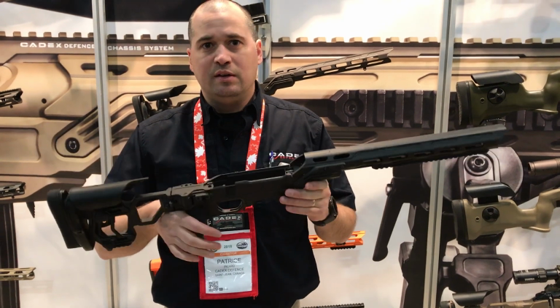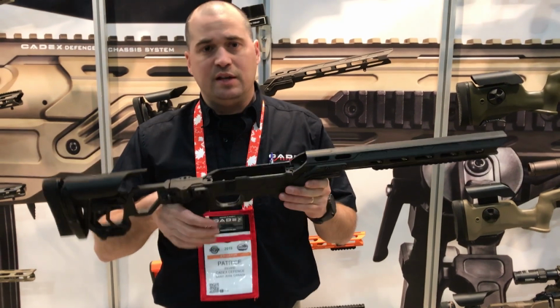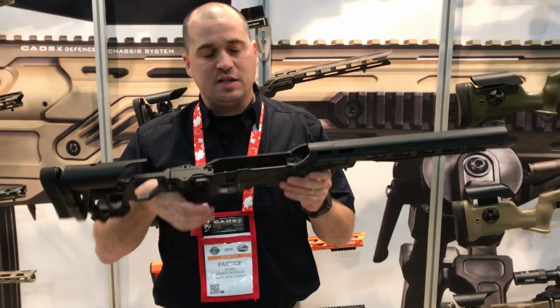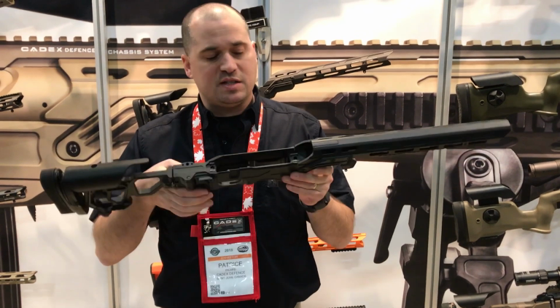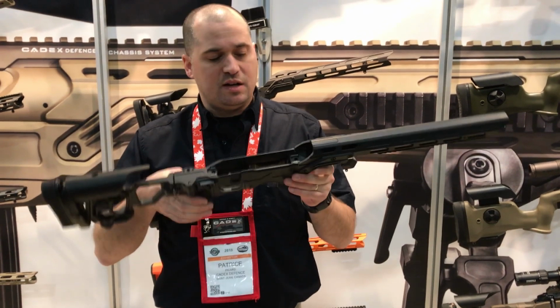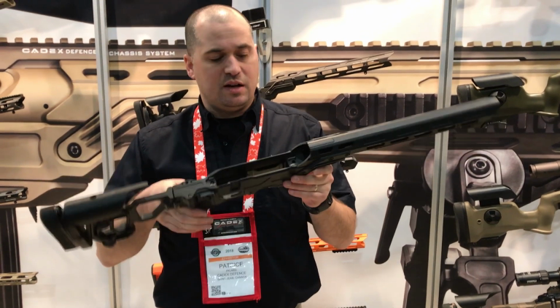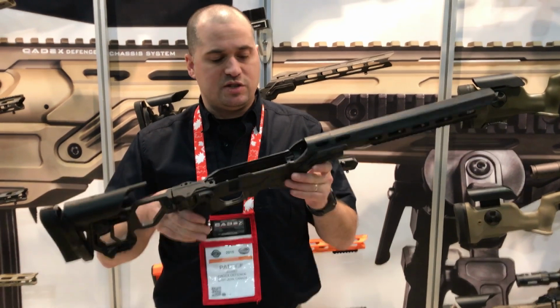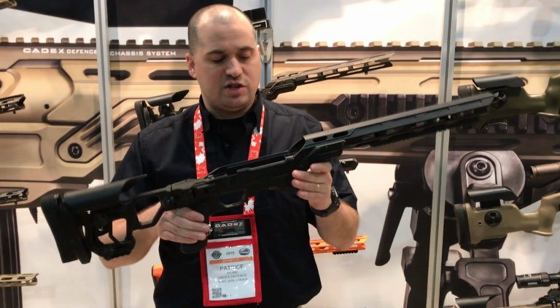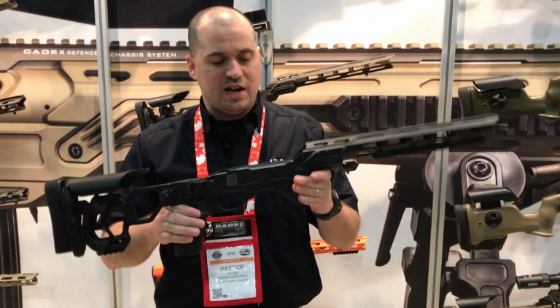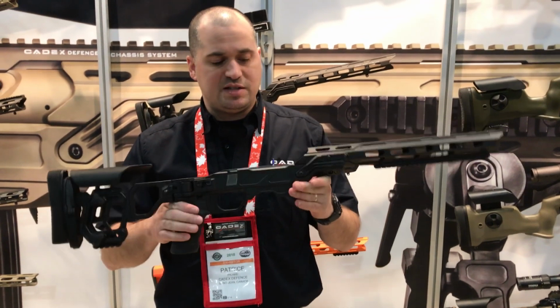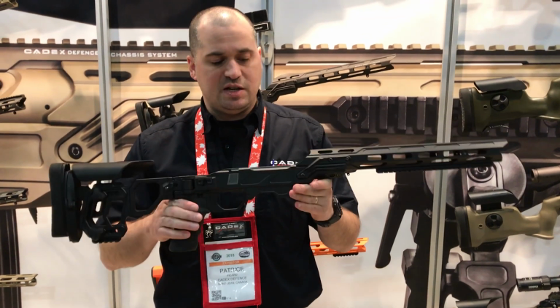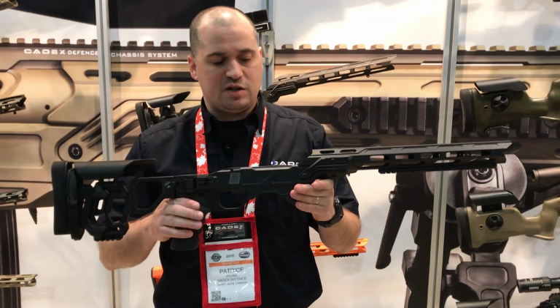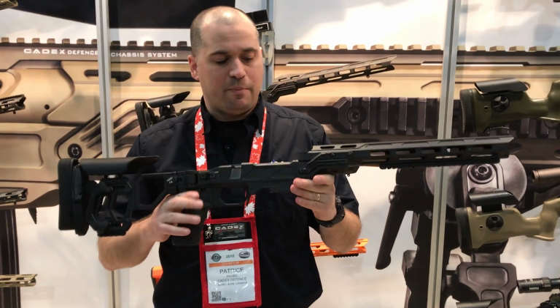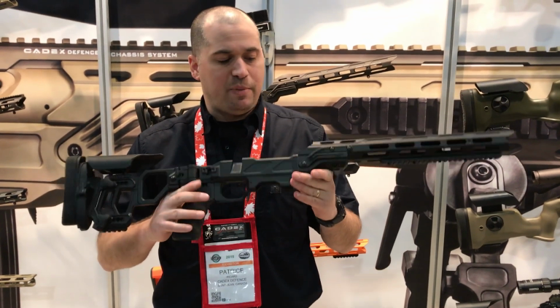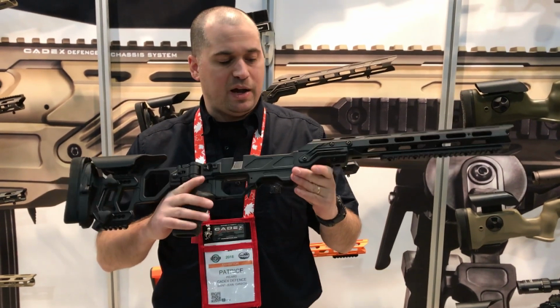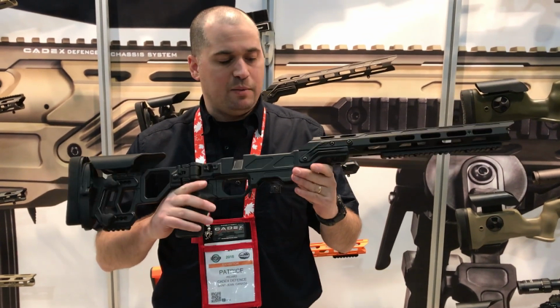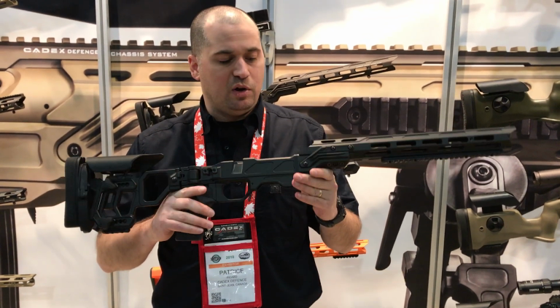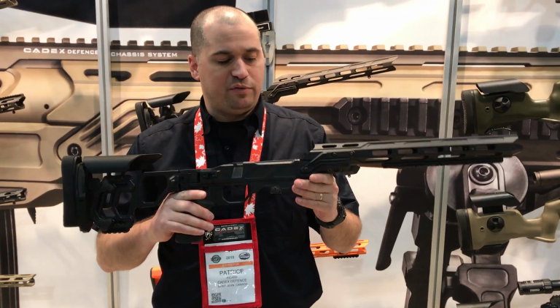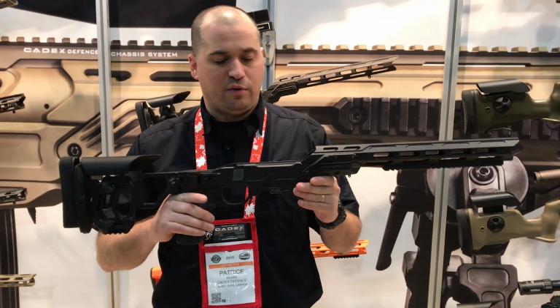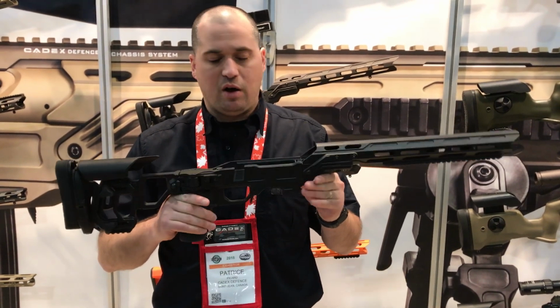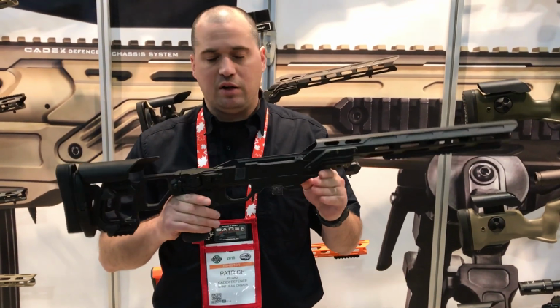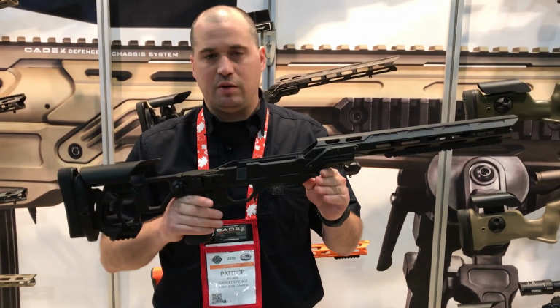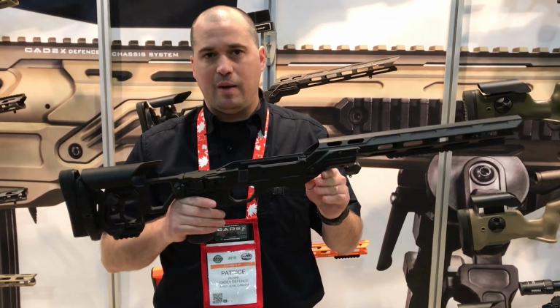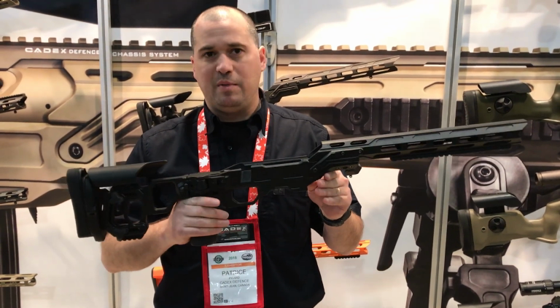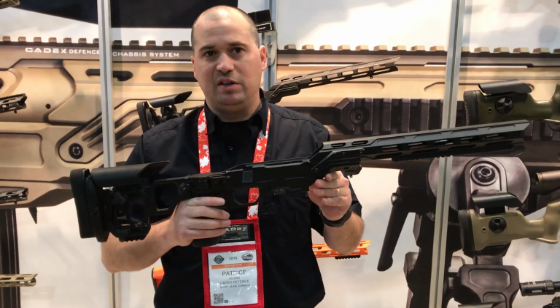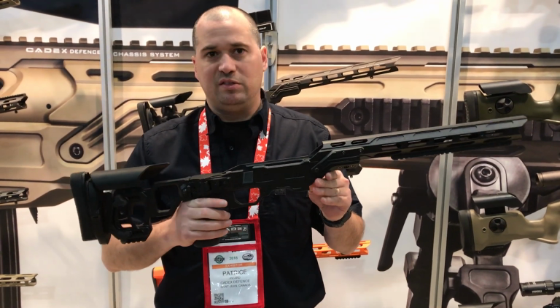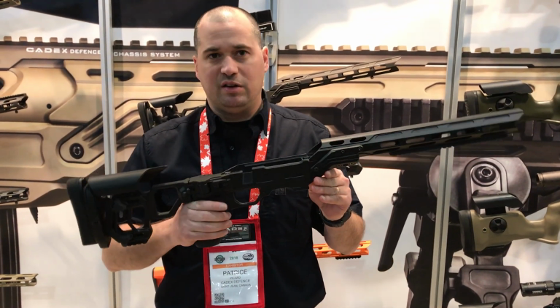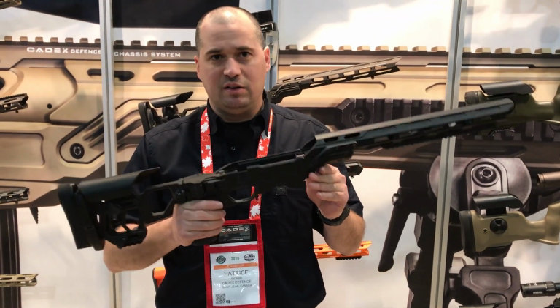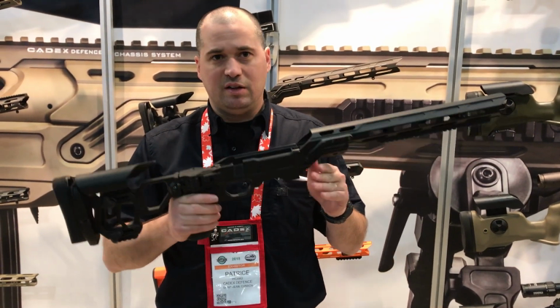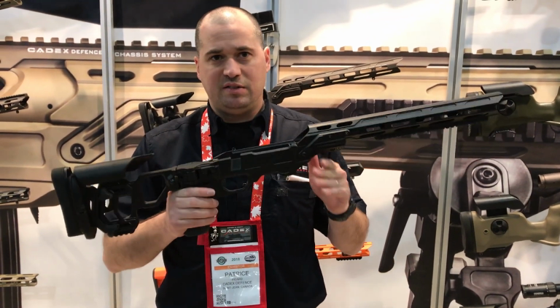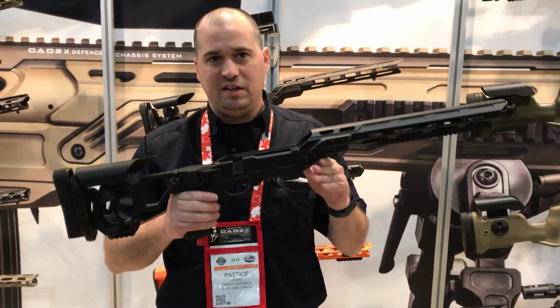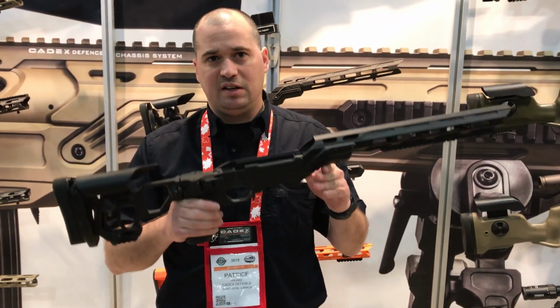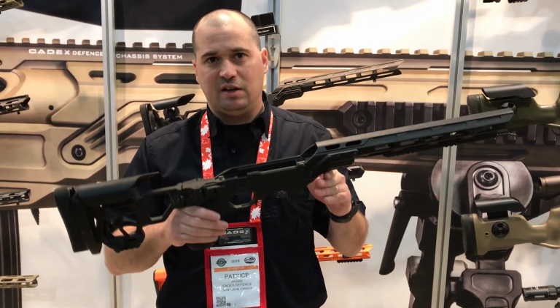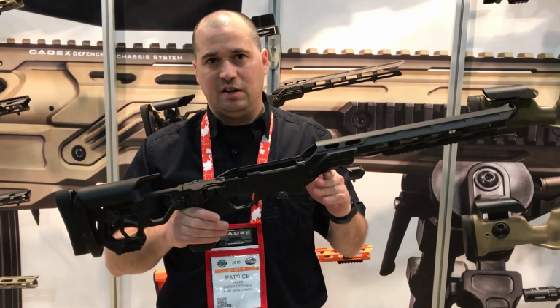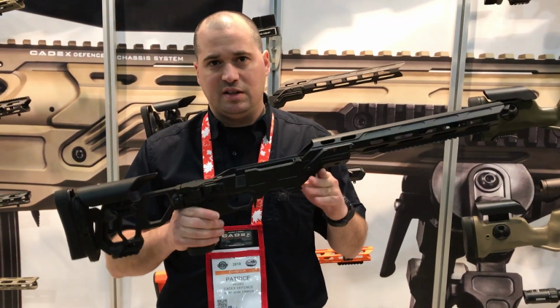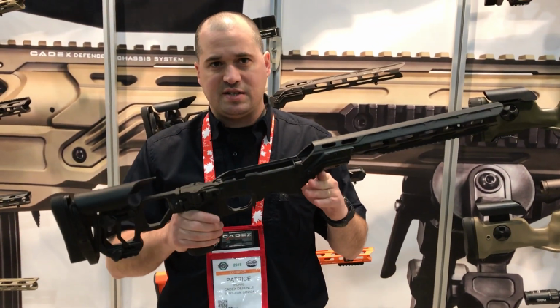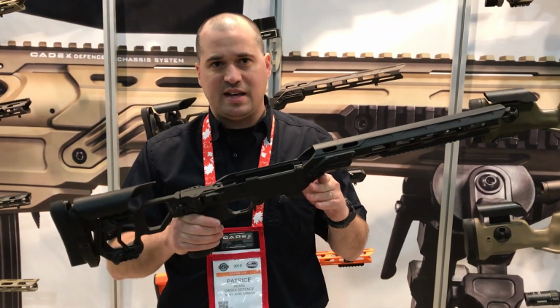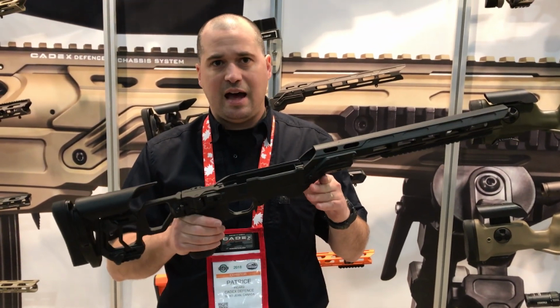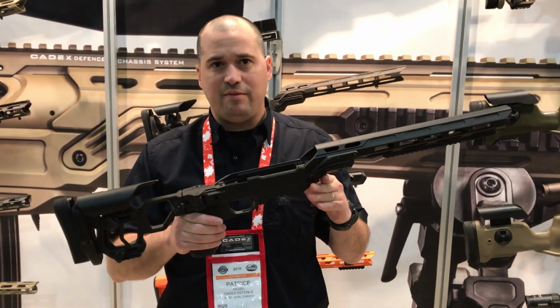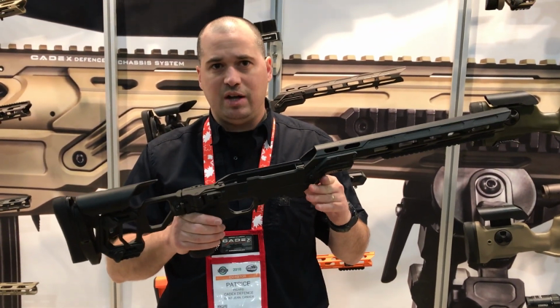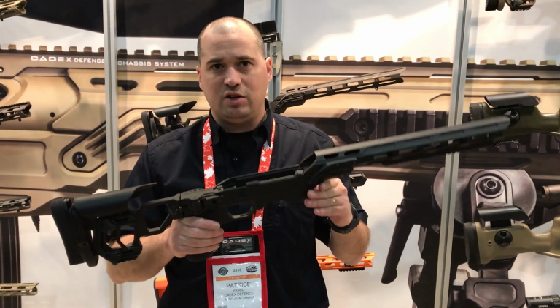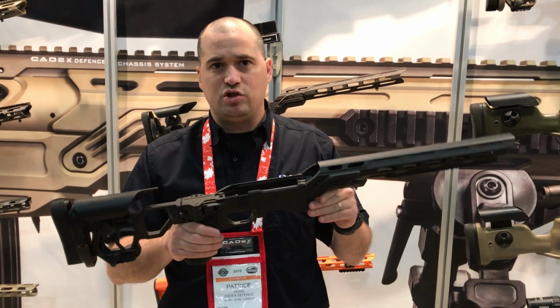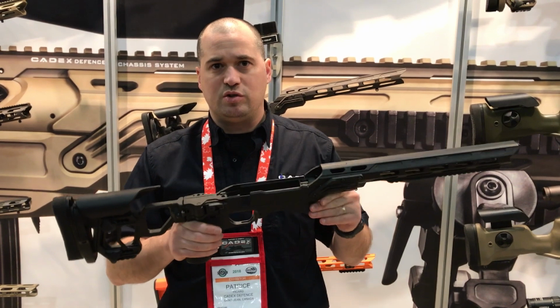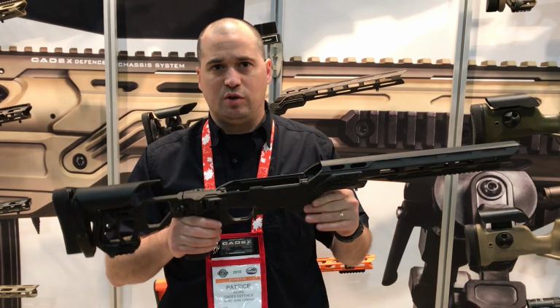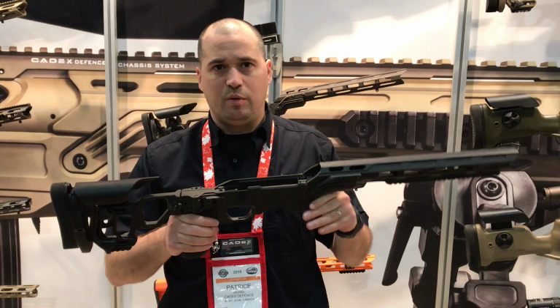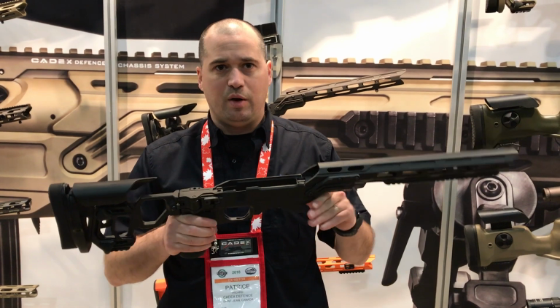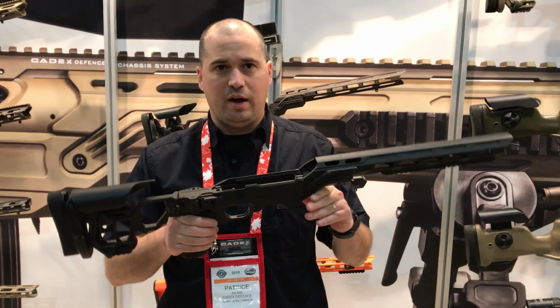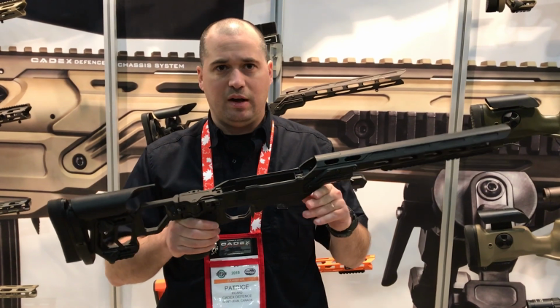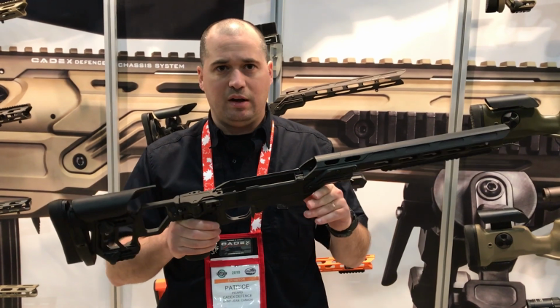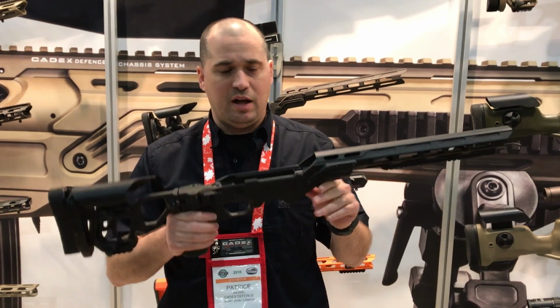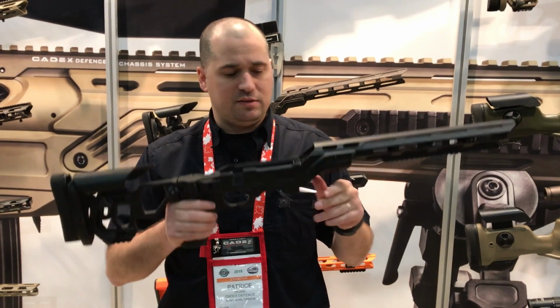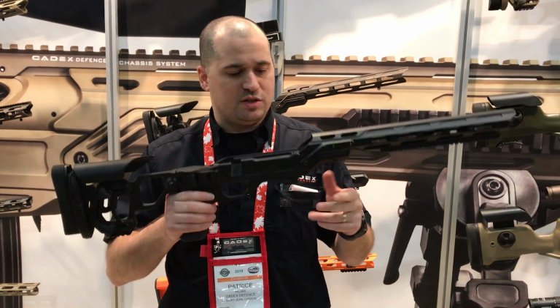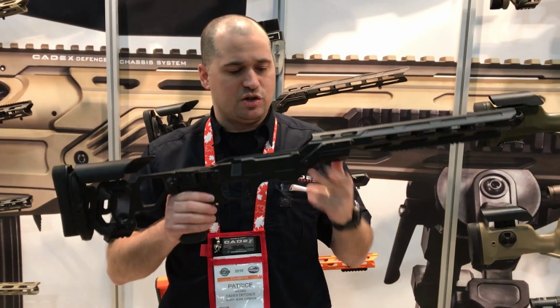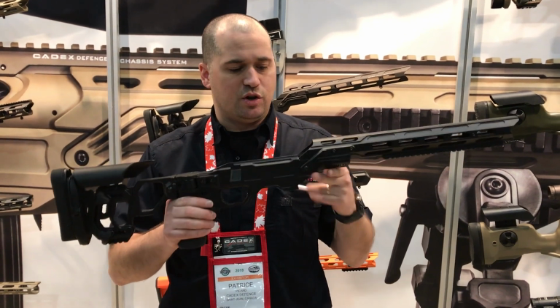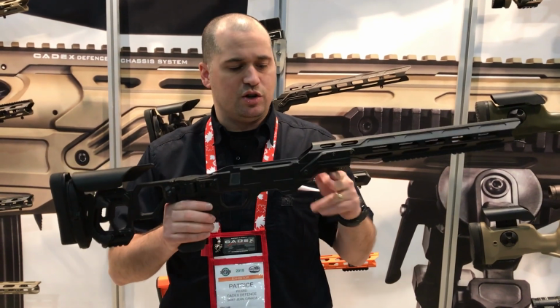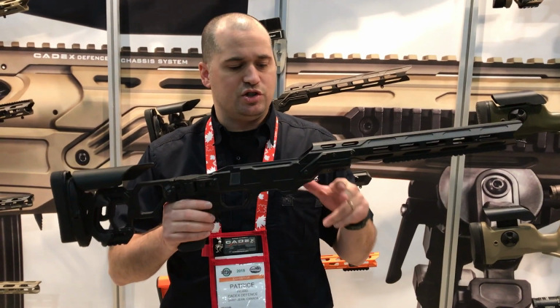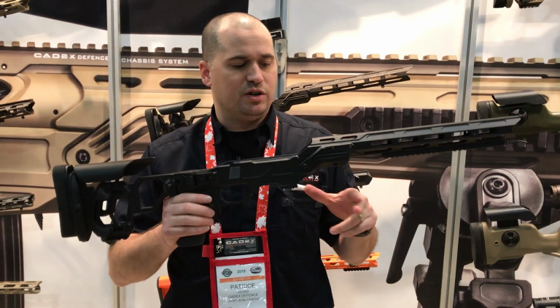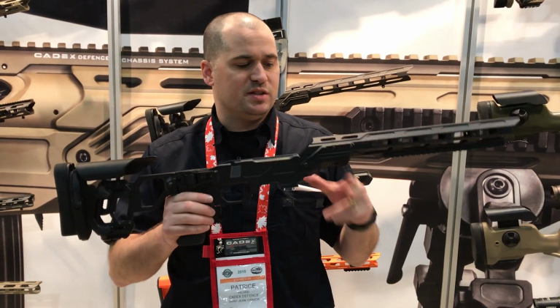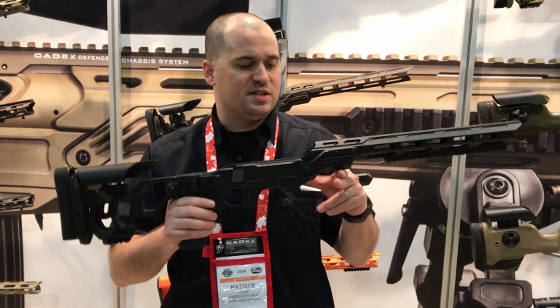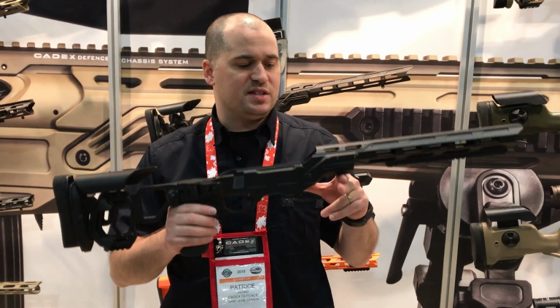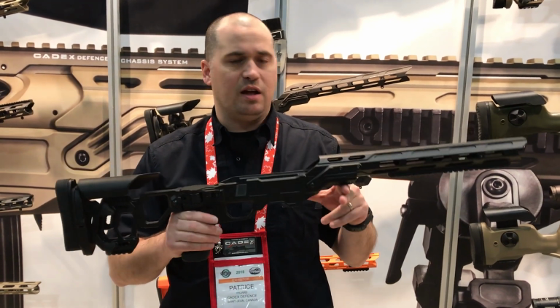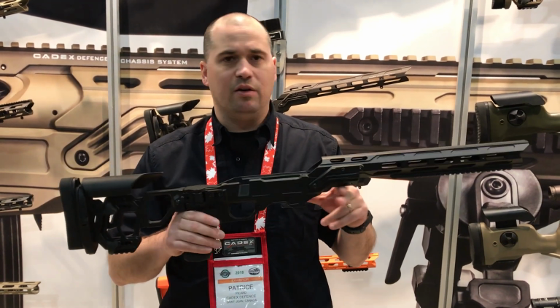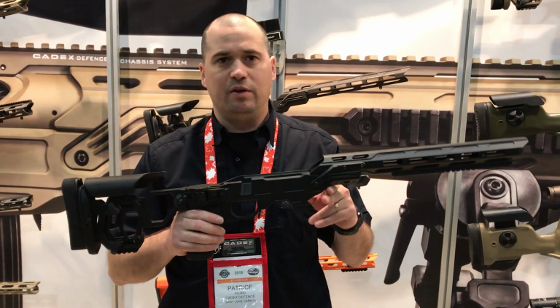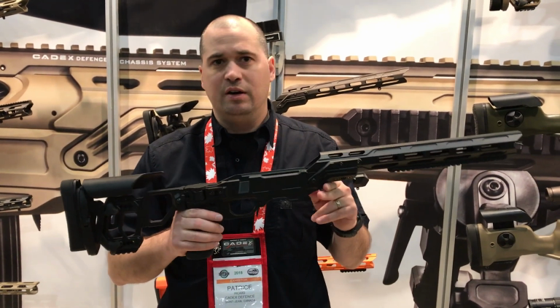This chassis is compatible with all the Remington, the Tica, the Savage, the Surgeon, and Stiller actions.